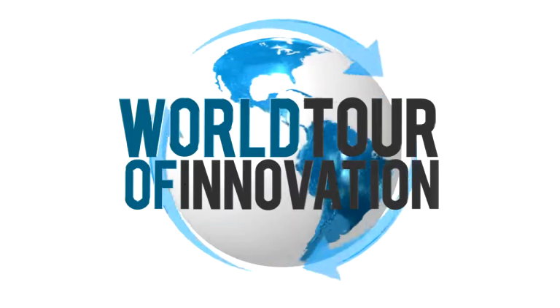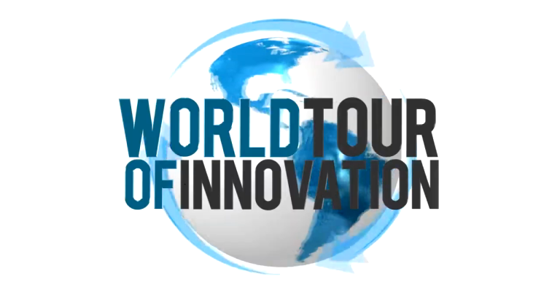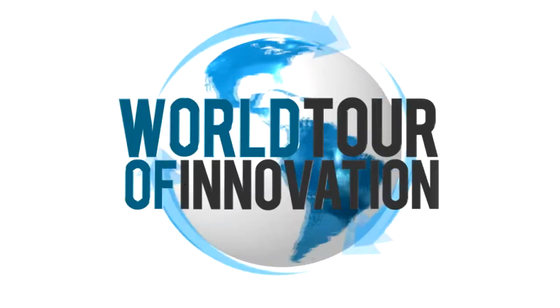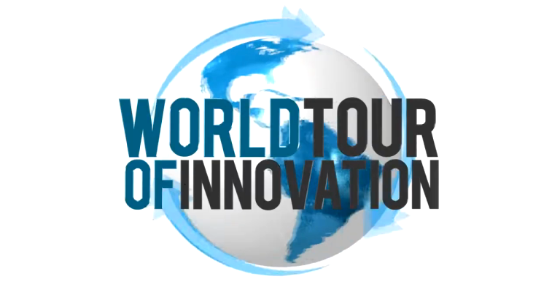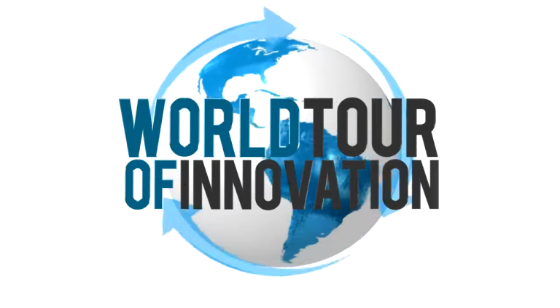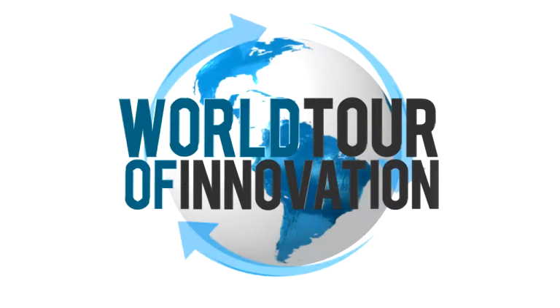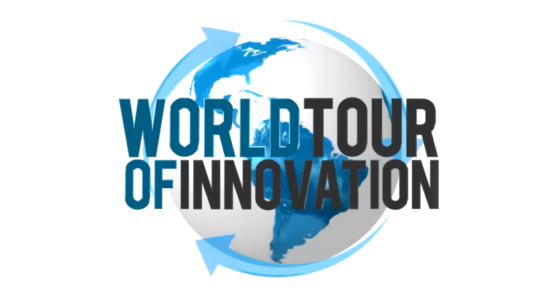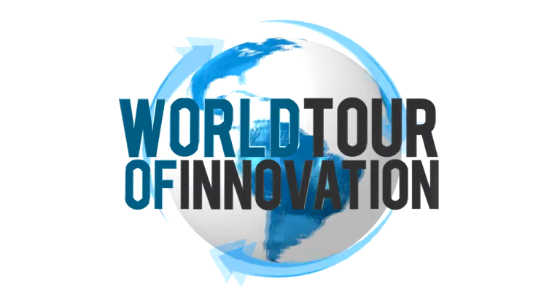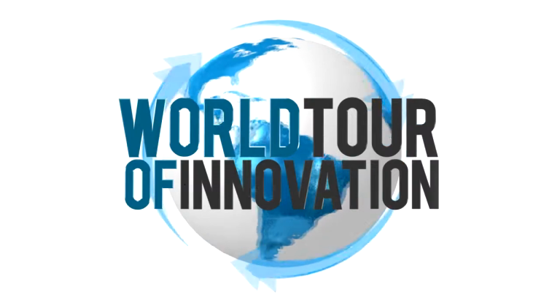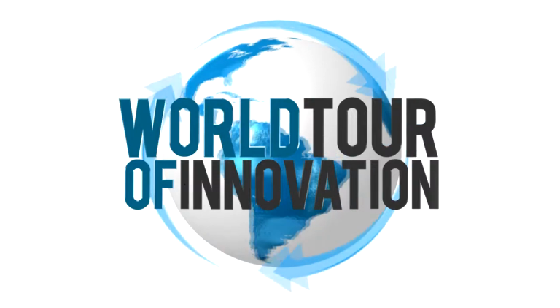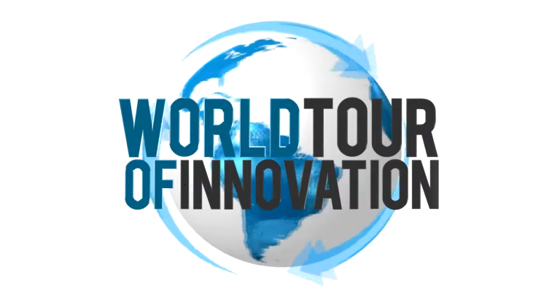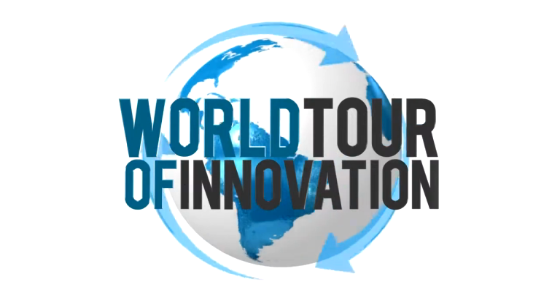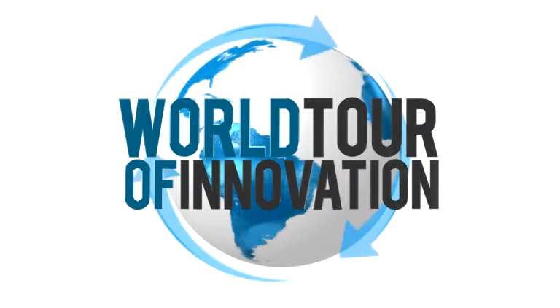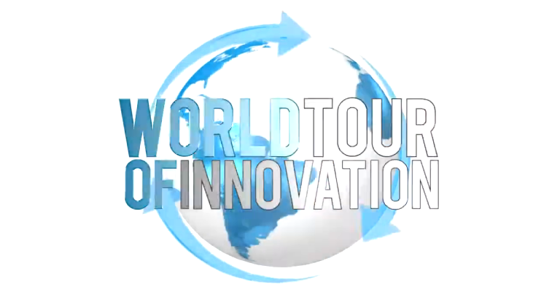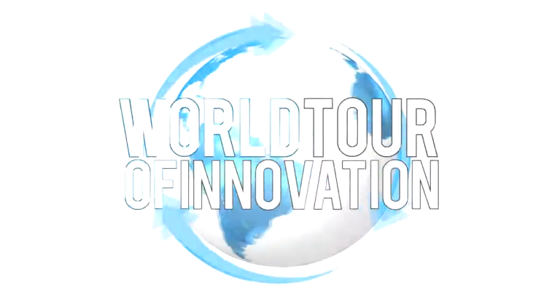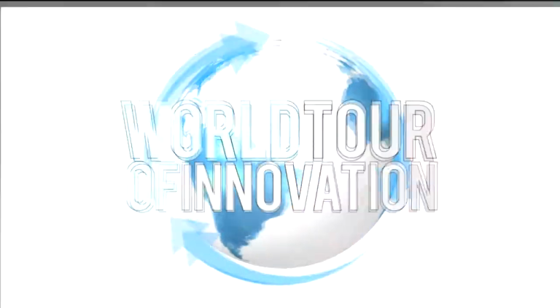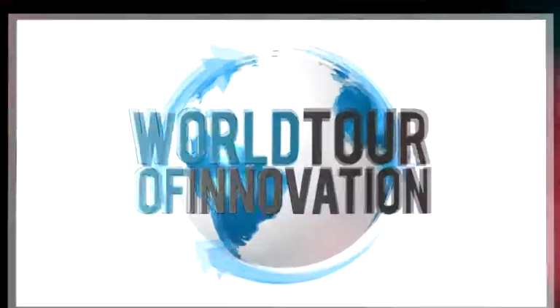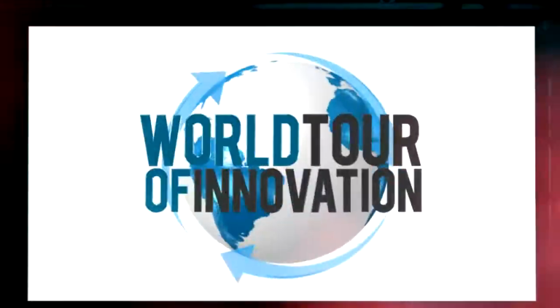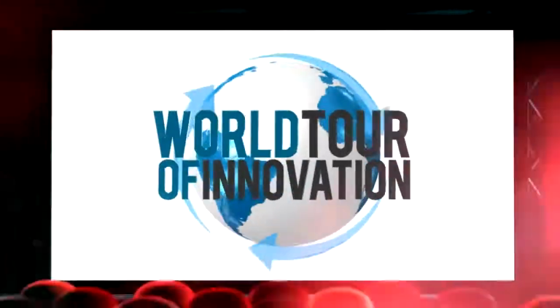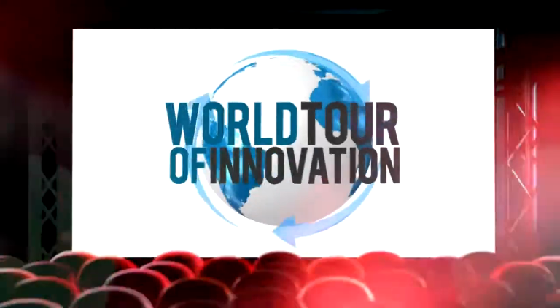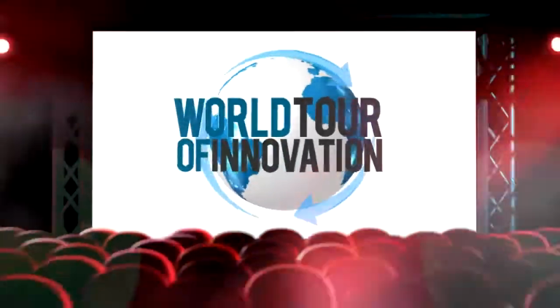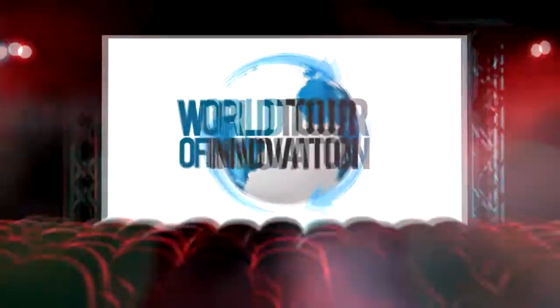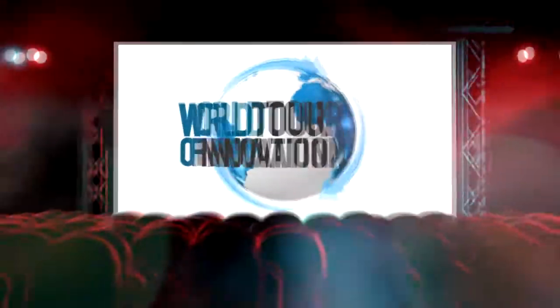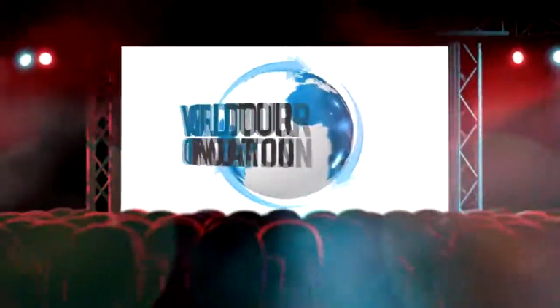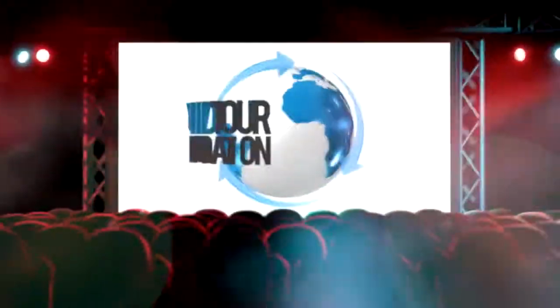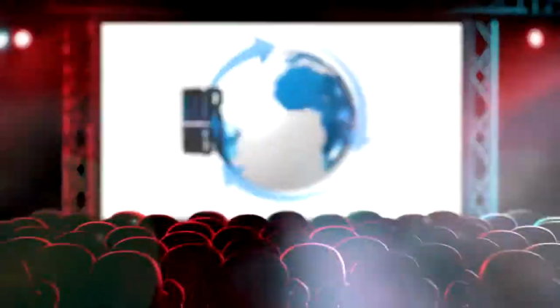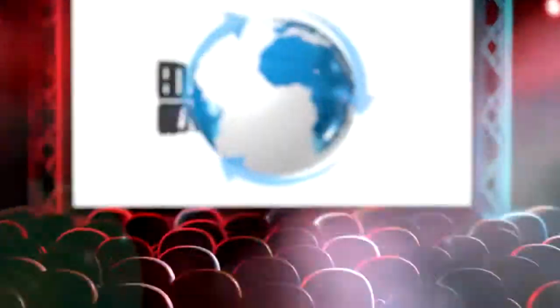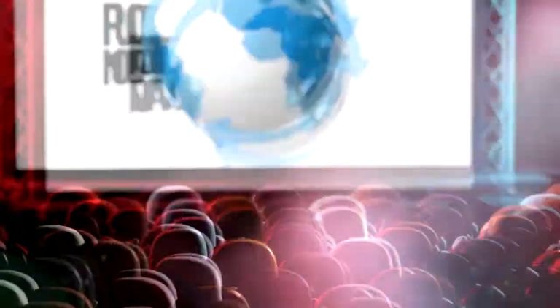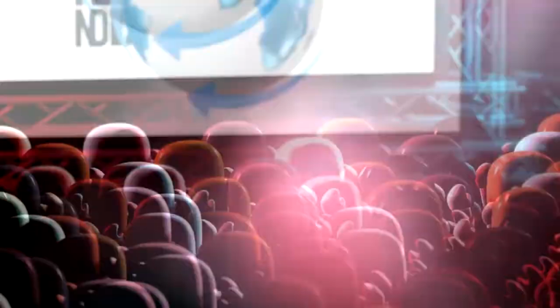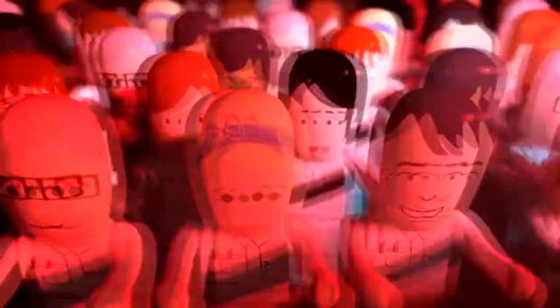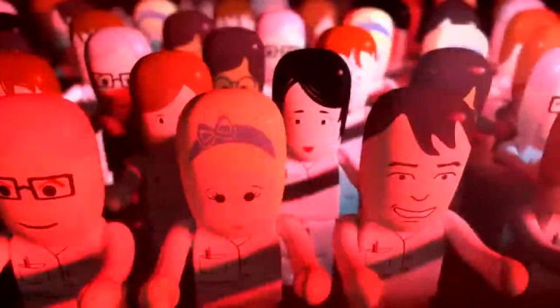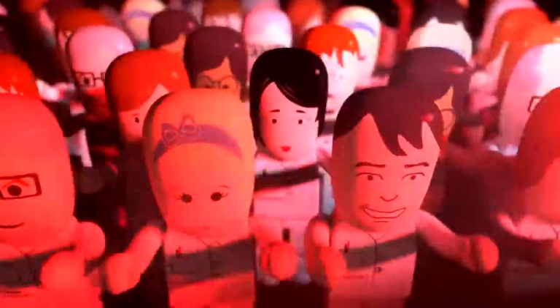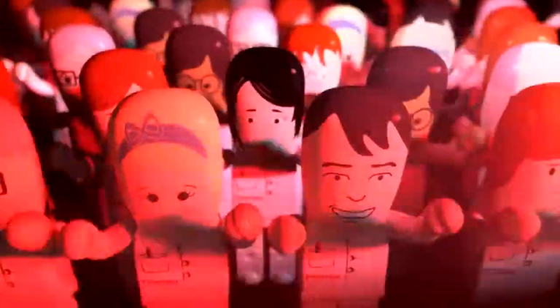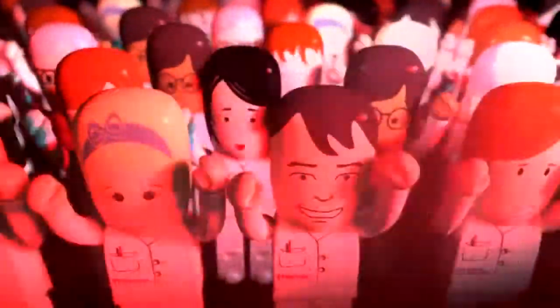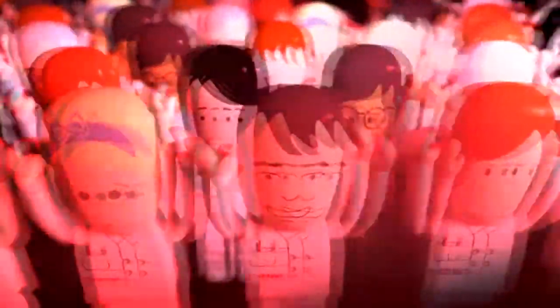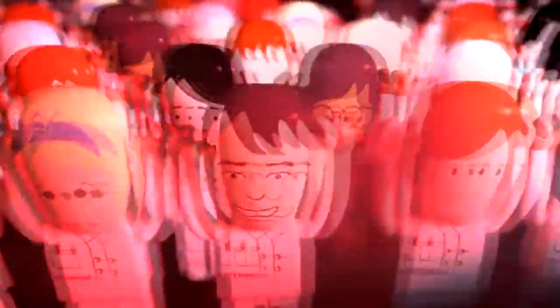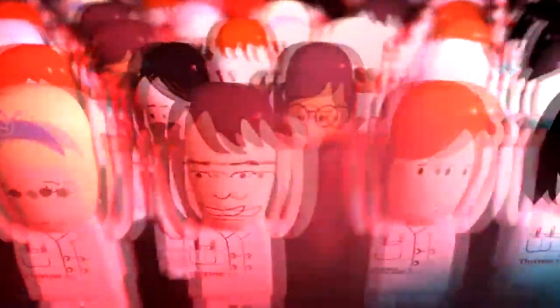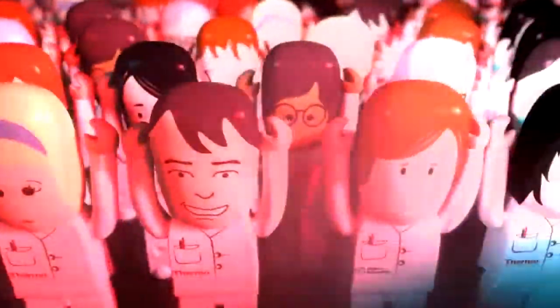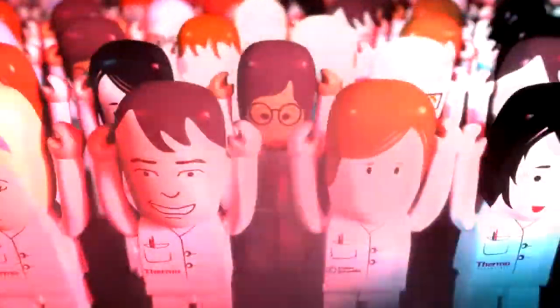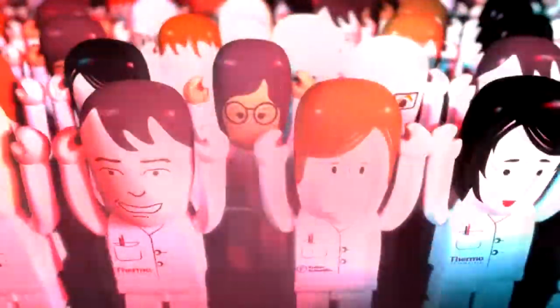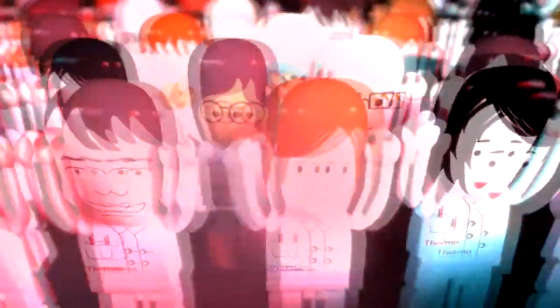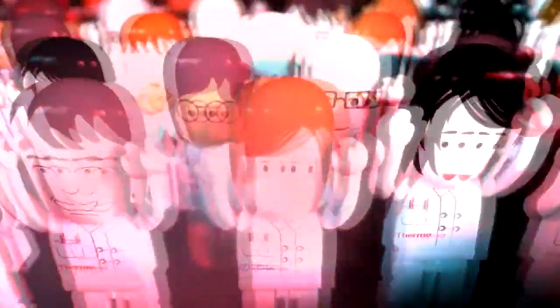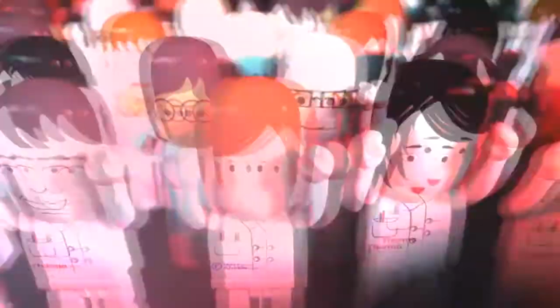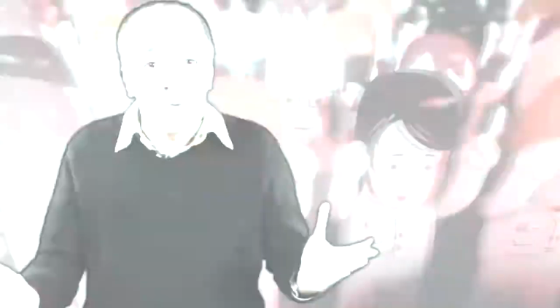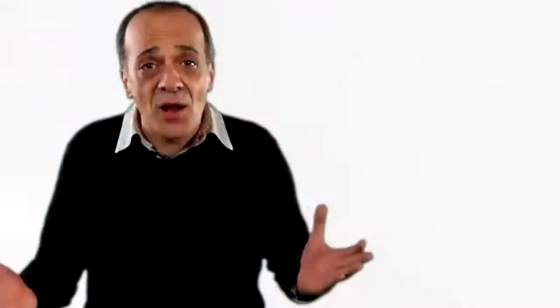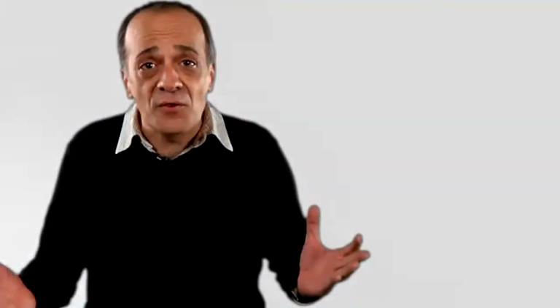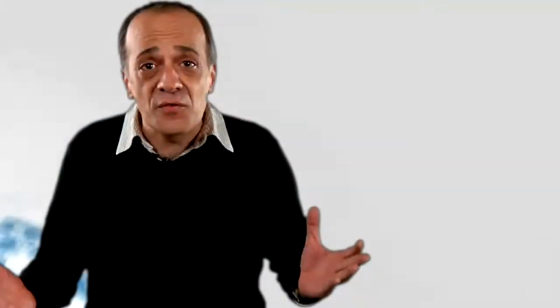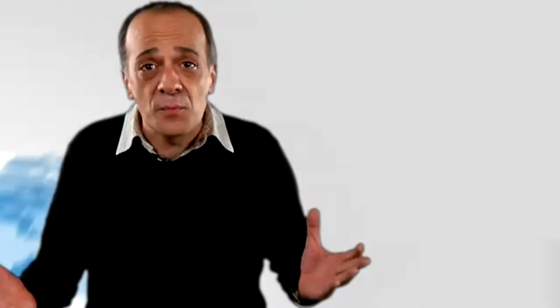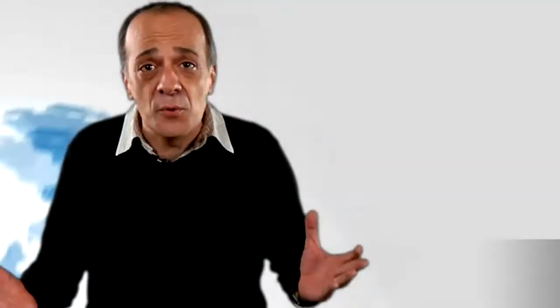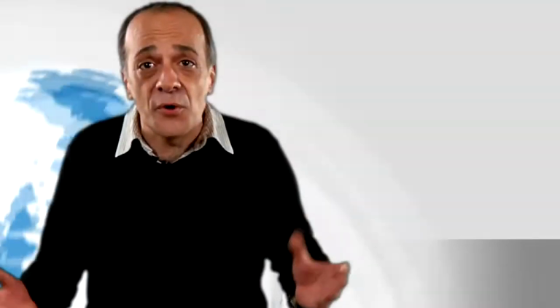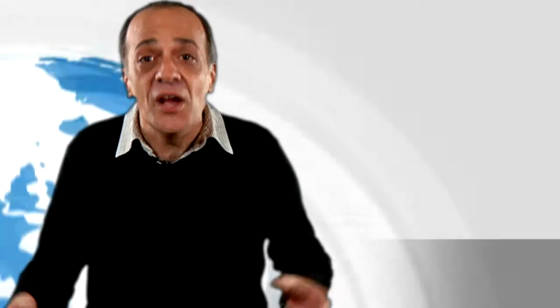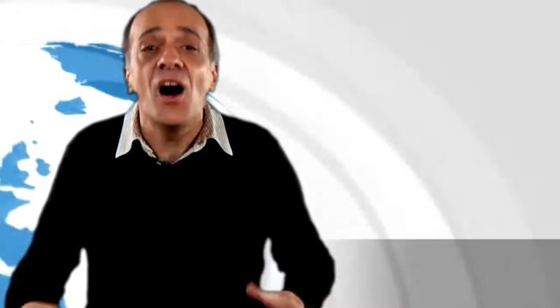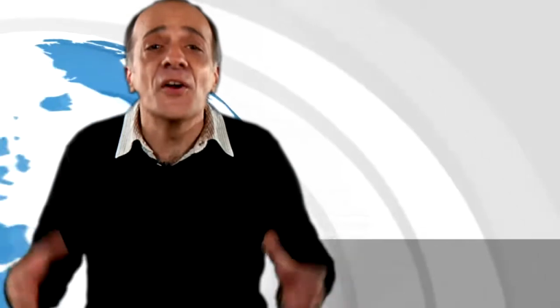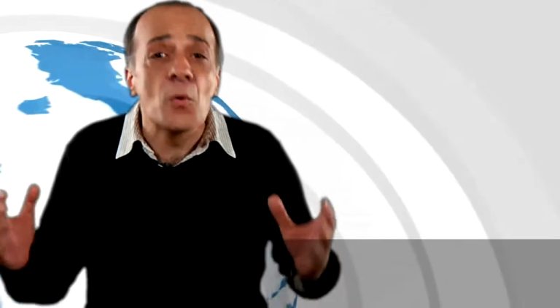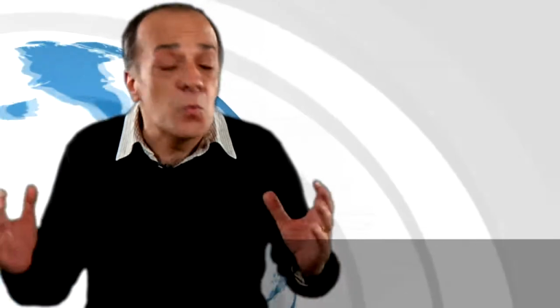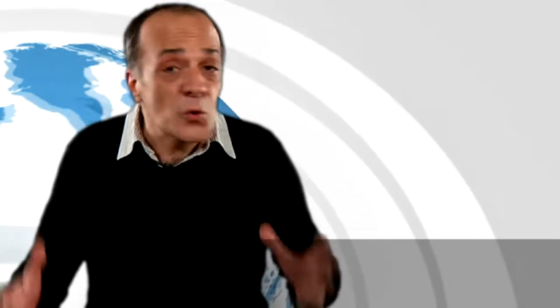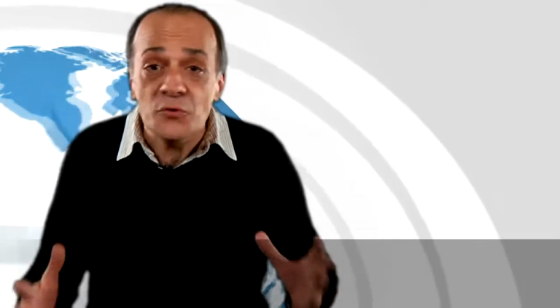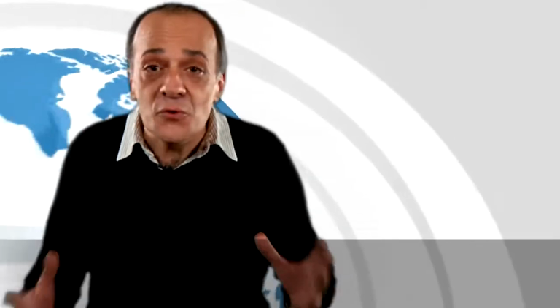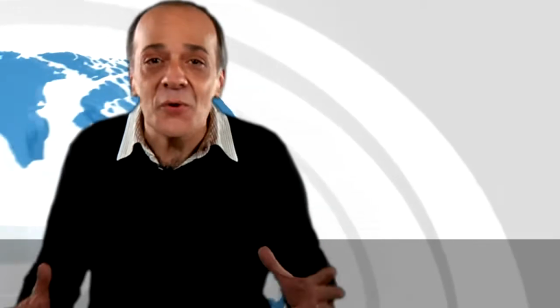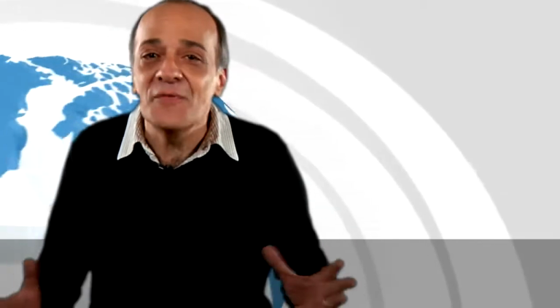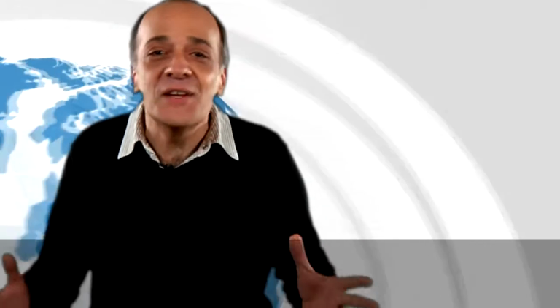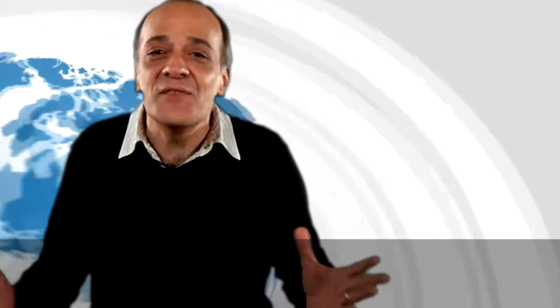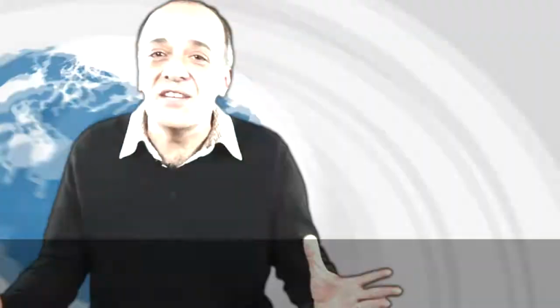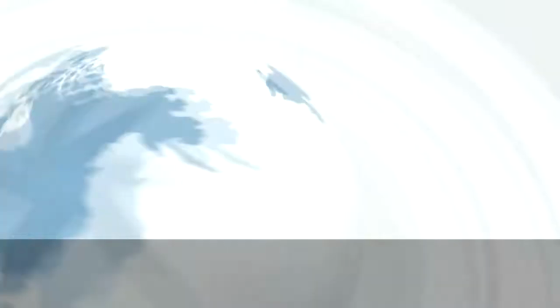We can't show it all, but we've got an amazing showcase of lab solutions. Check back for another progress report on our world tour of innovation.